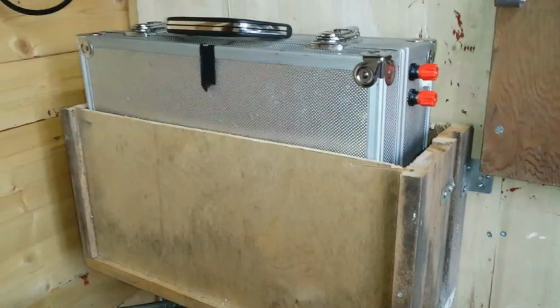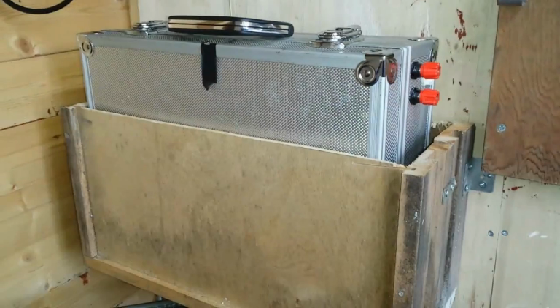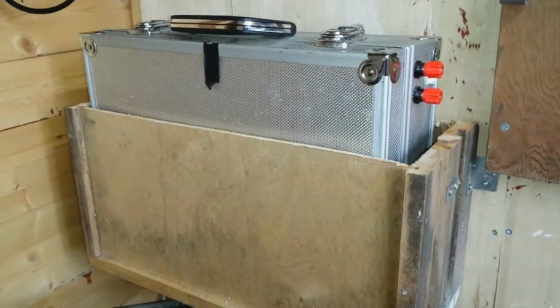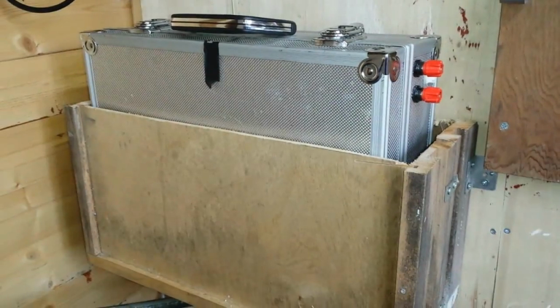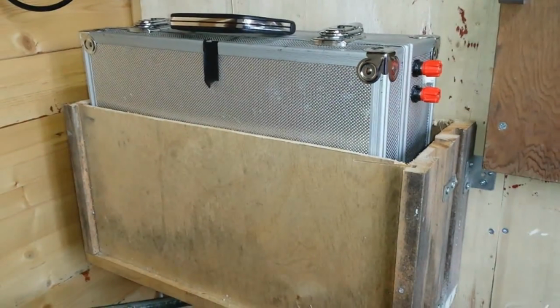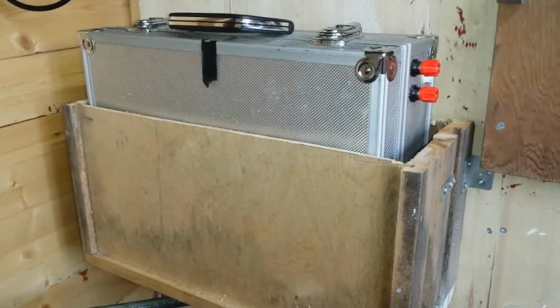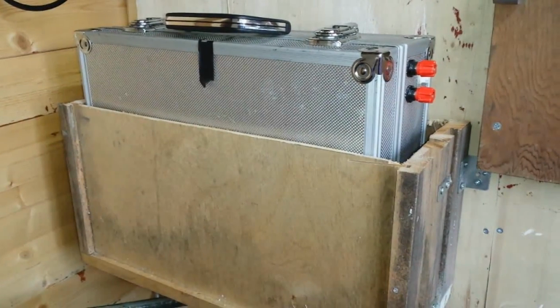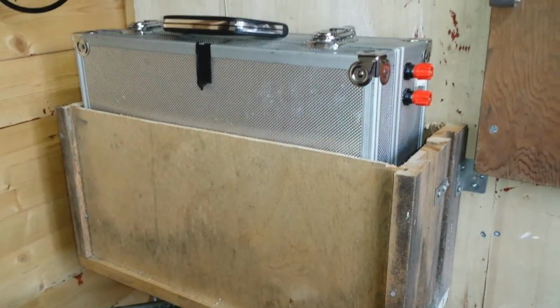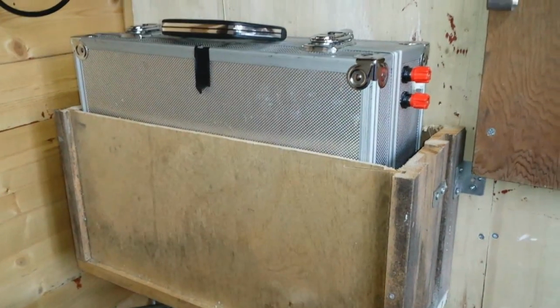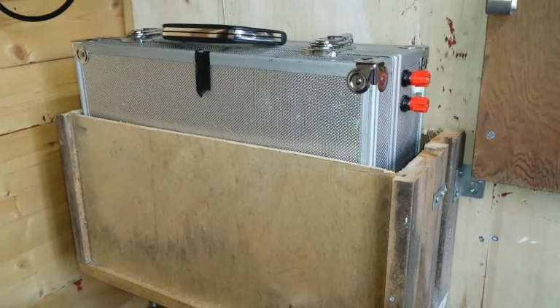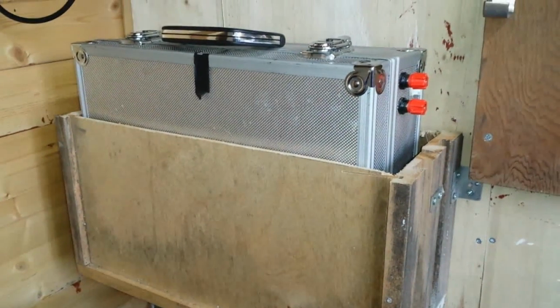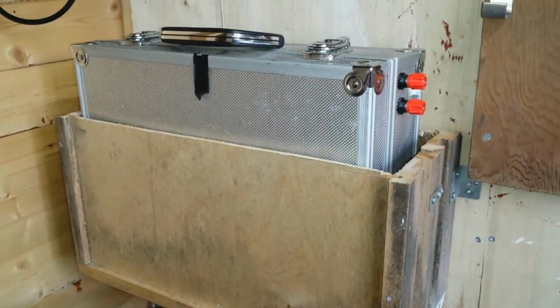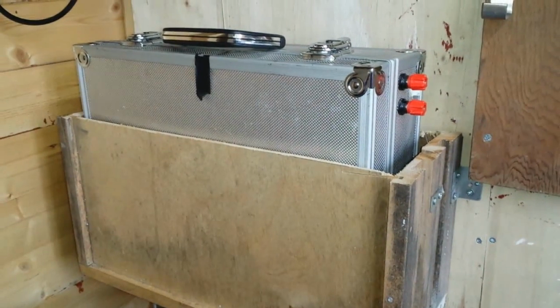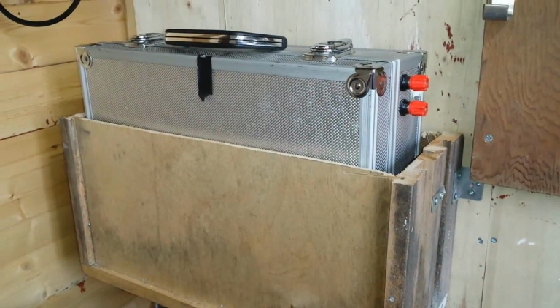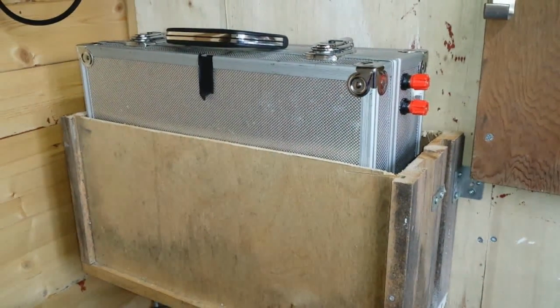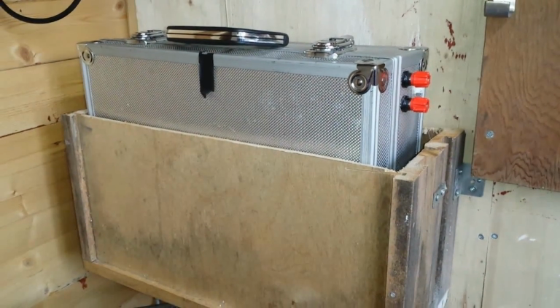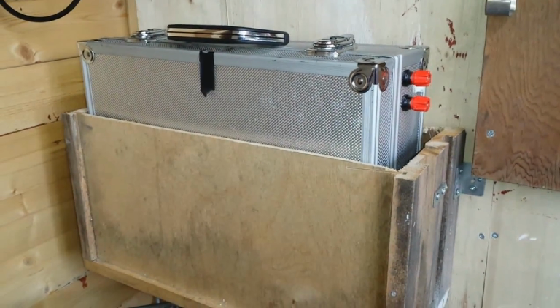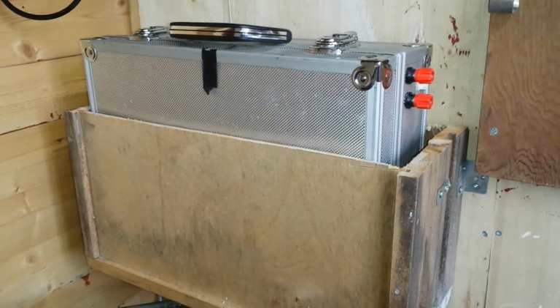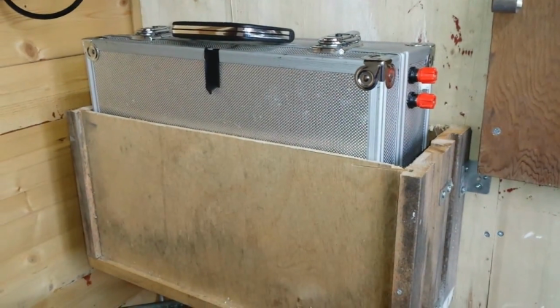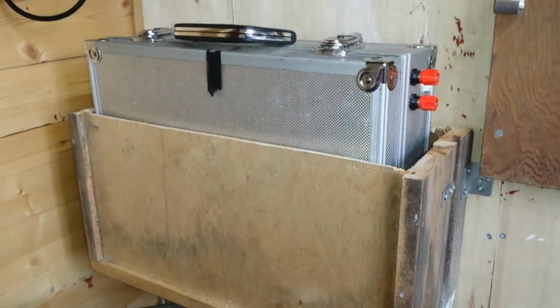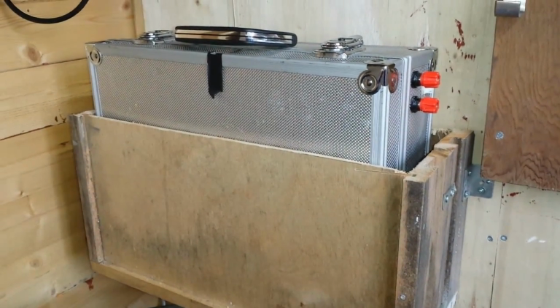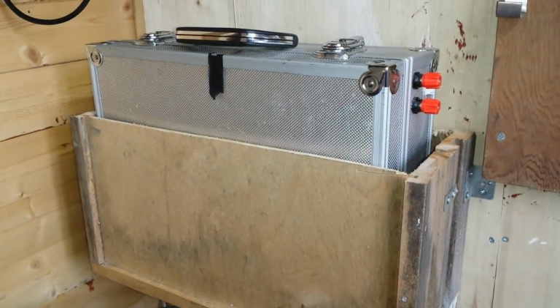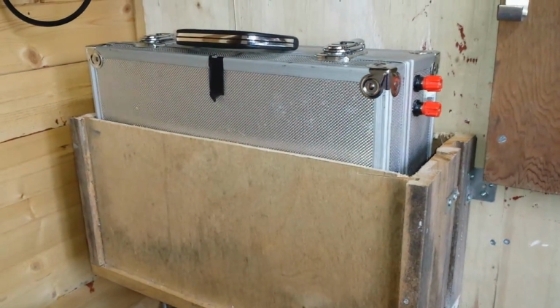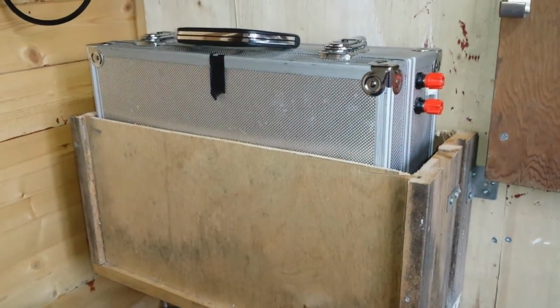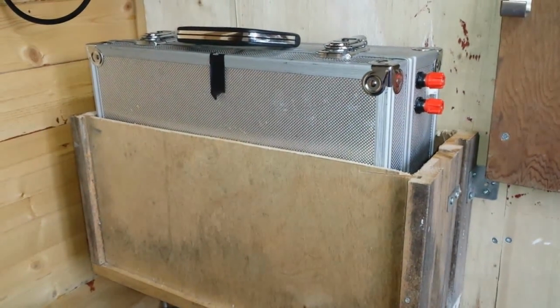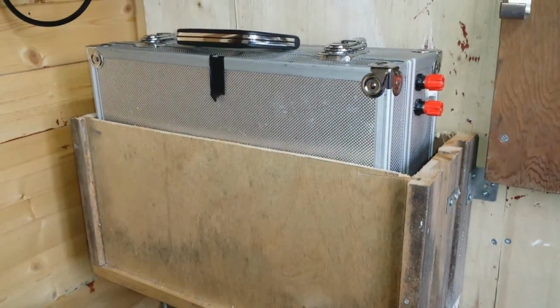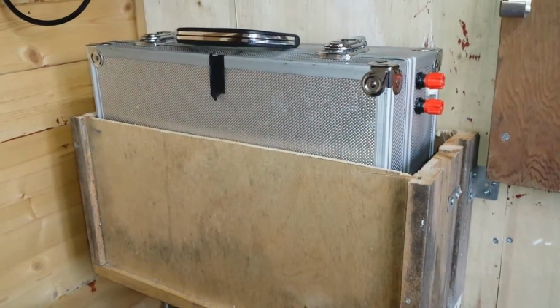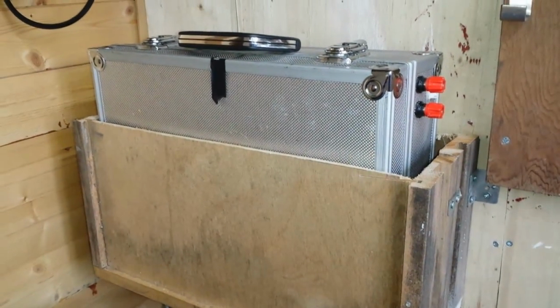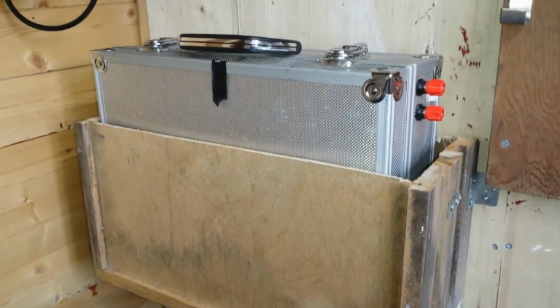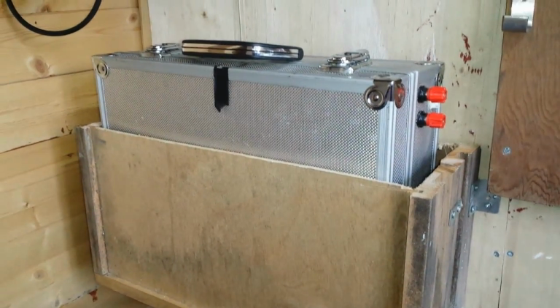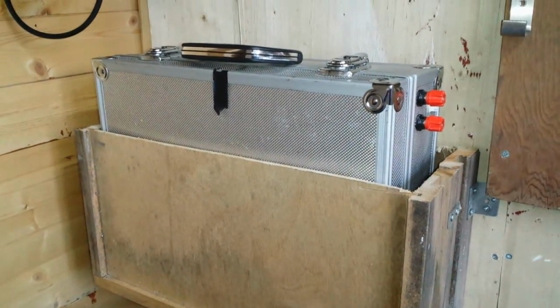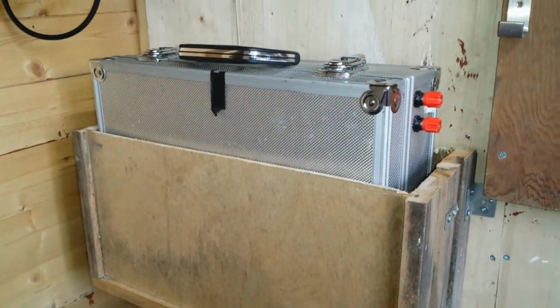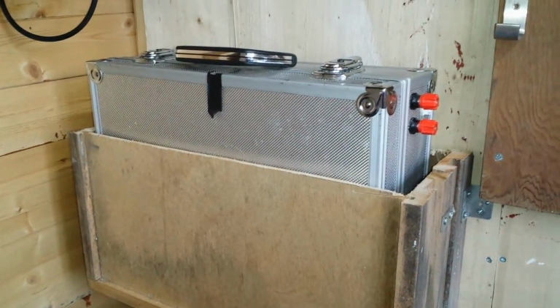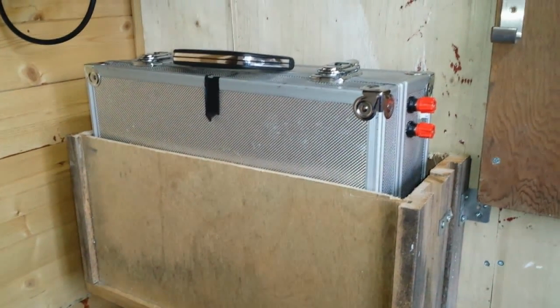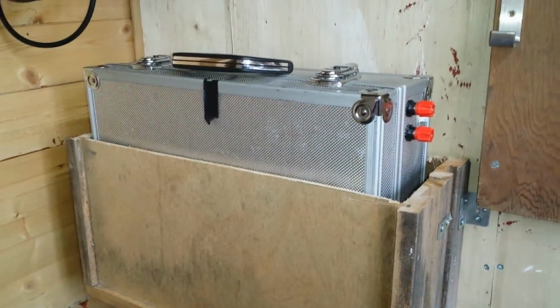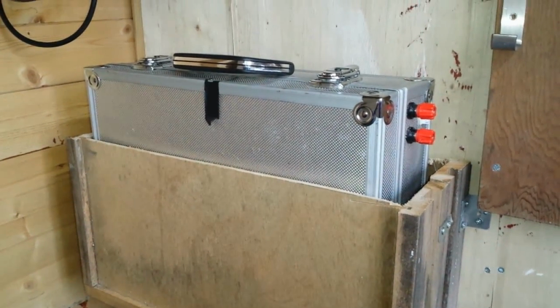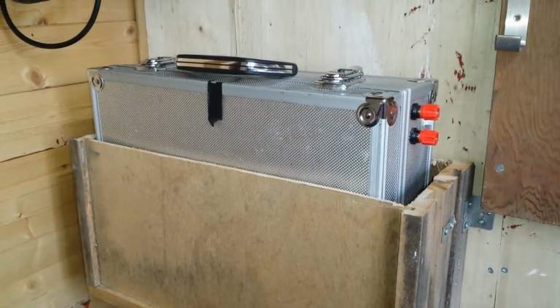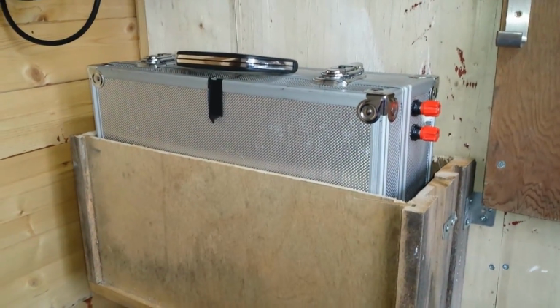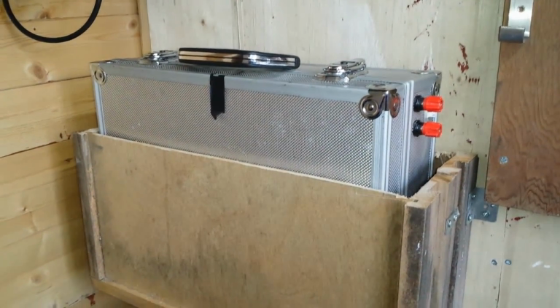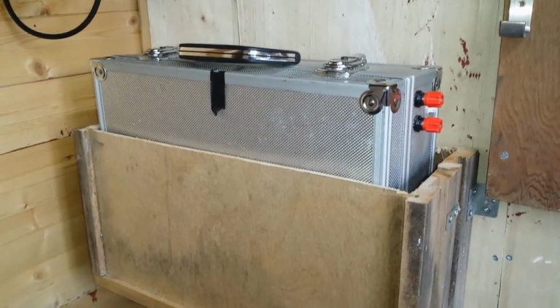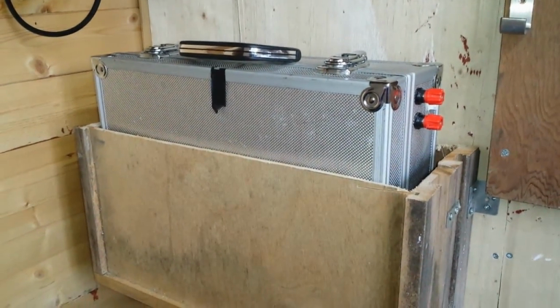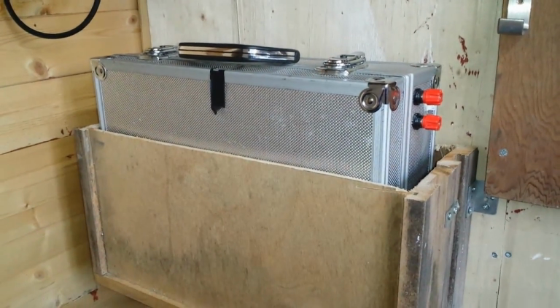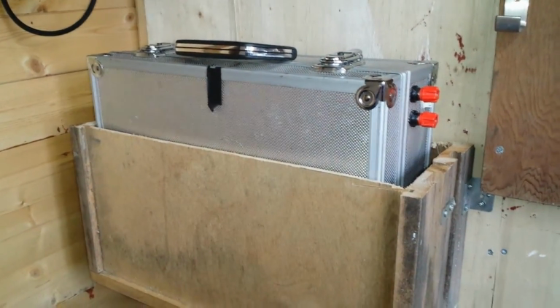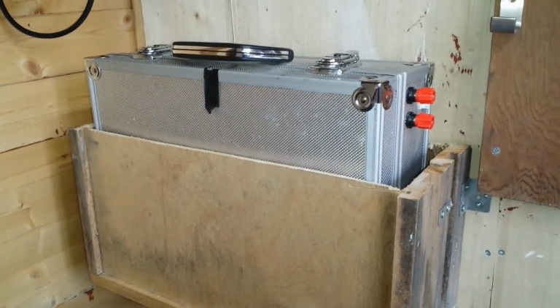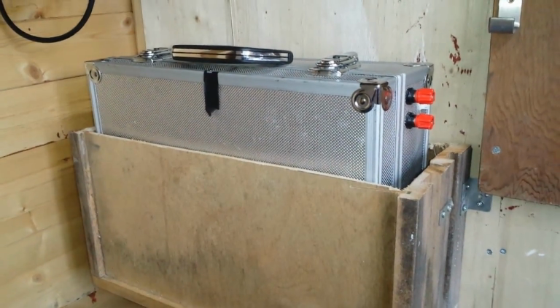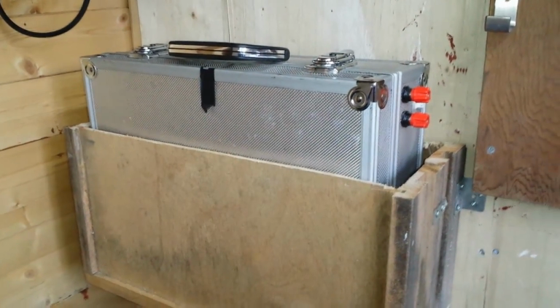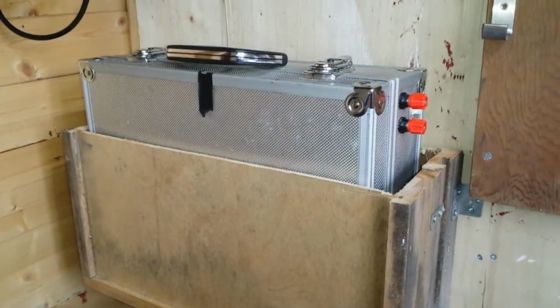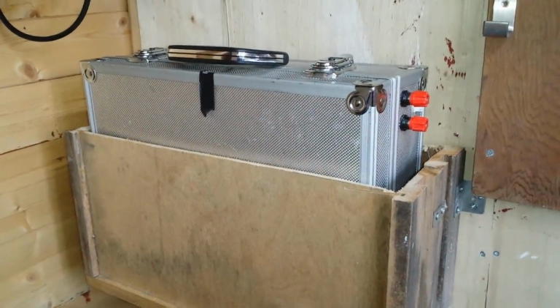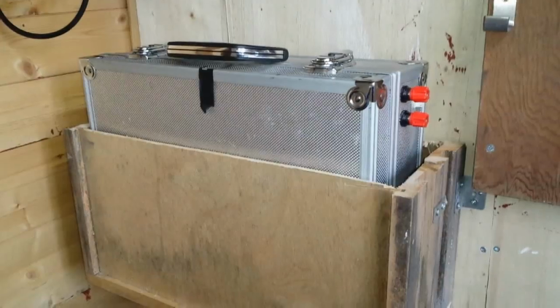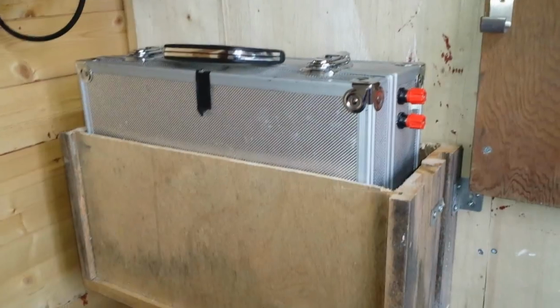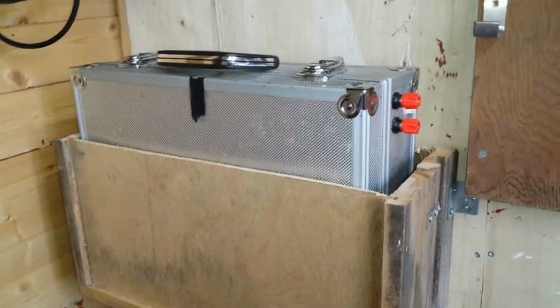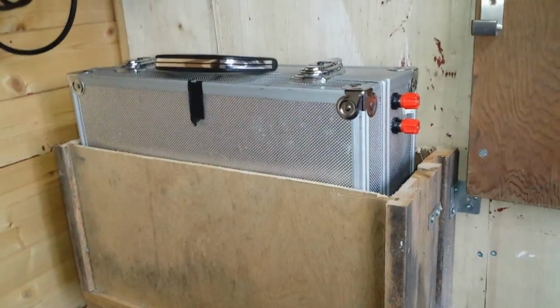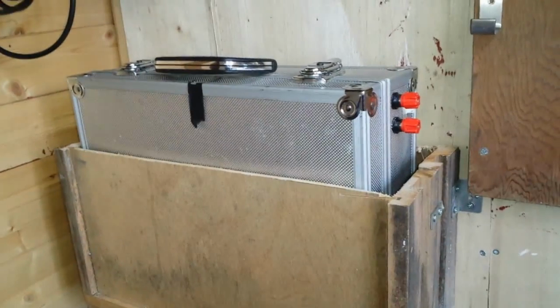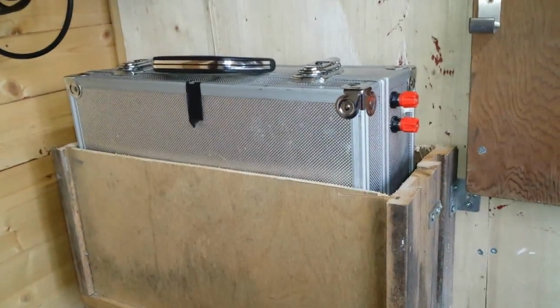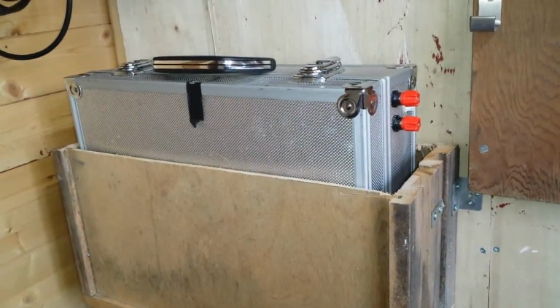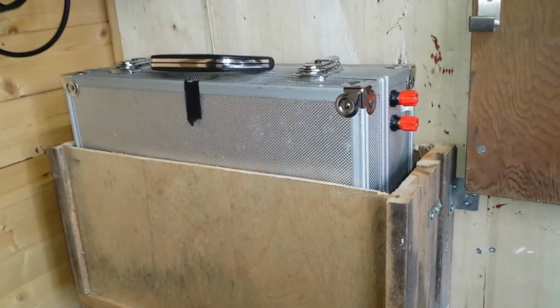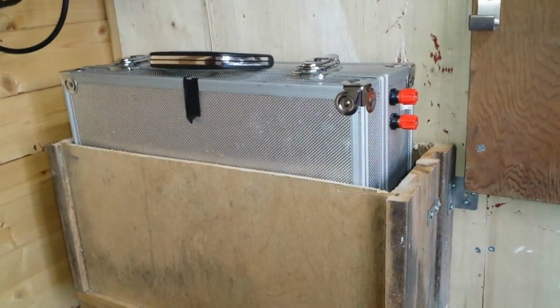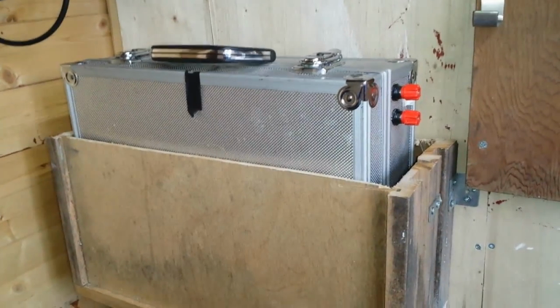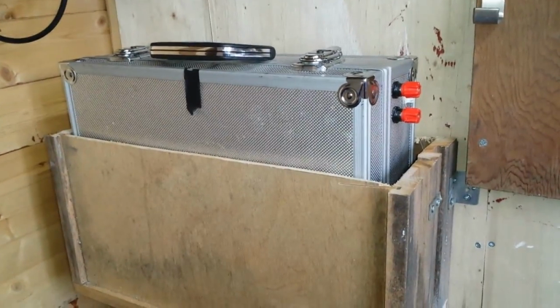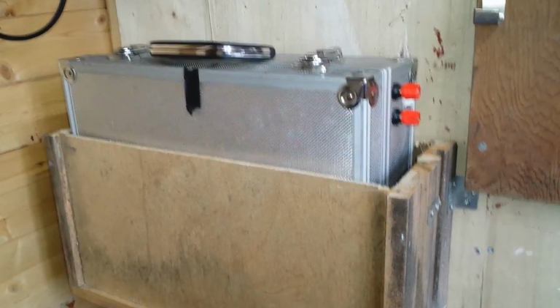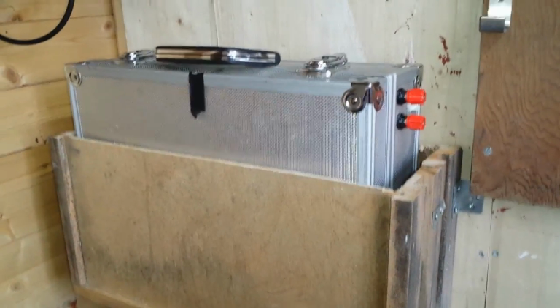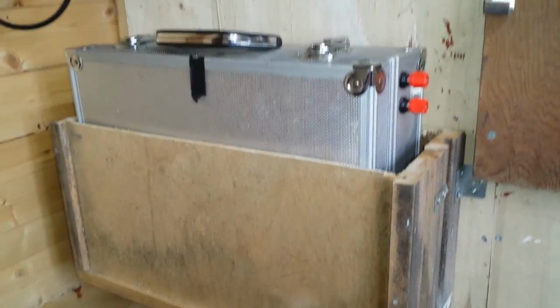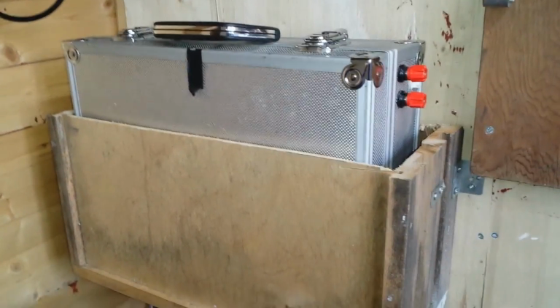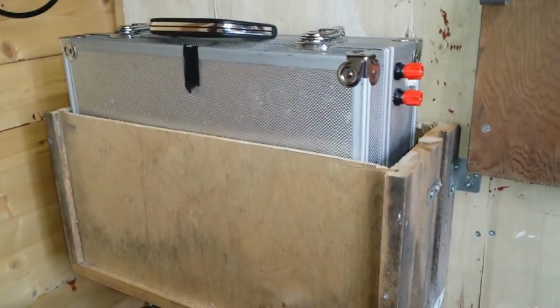Hello YouTube. Lithium Ion Phosphate Battery Pack, number 13, part 13 — I have no idea.